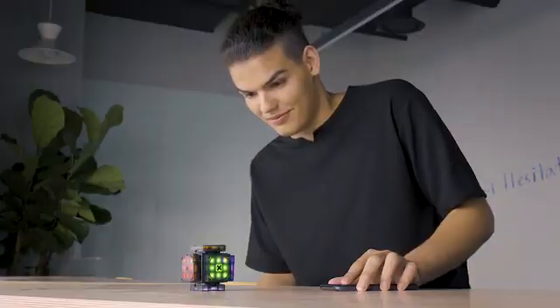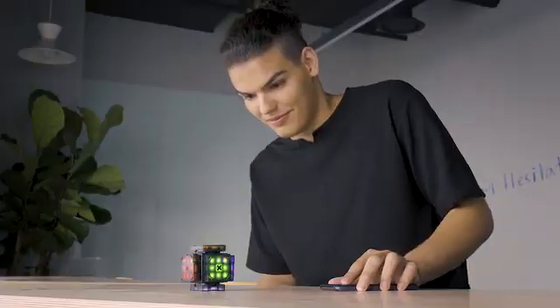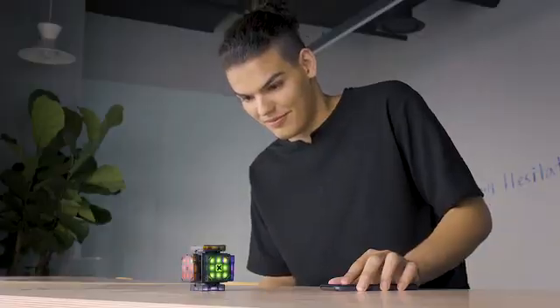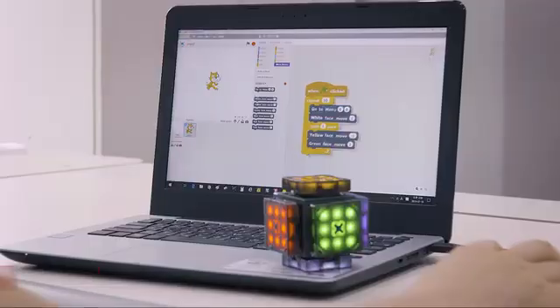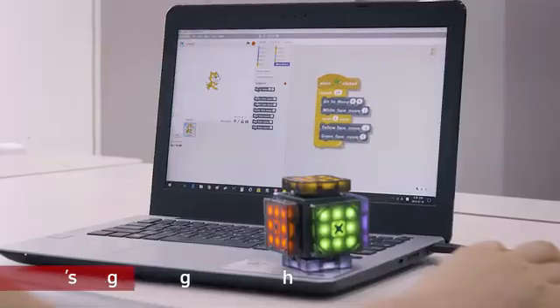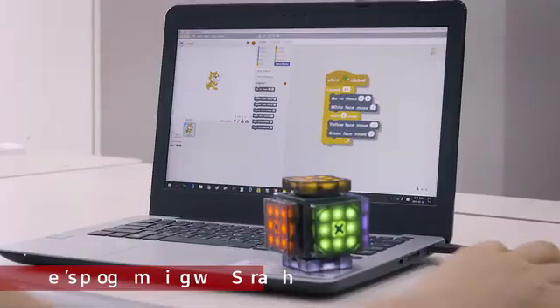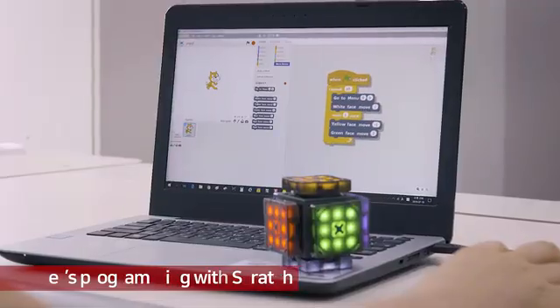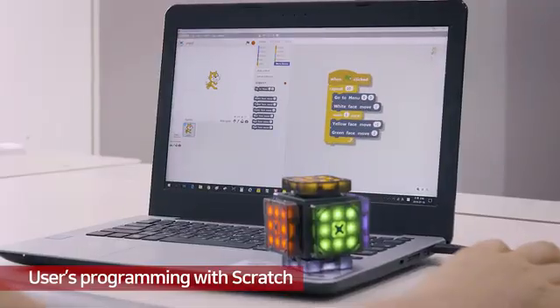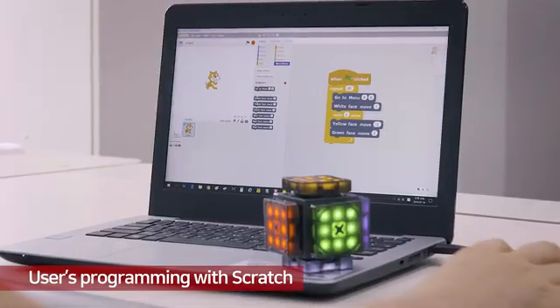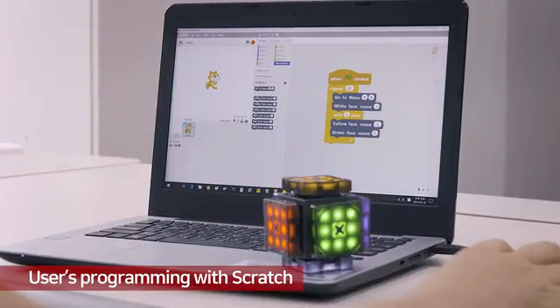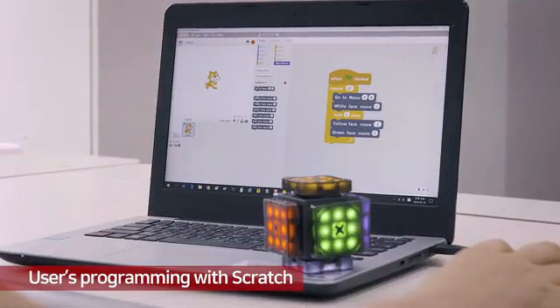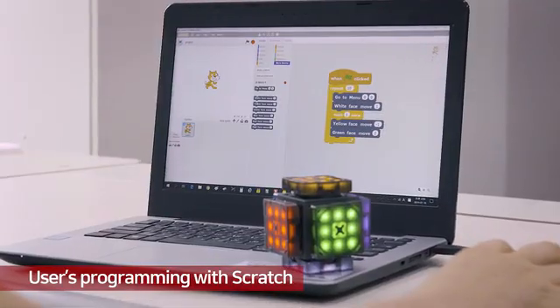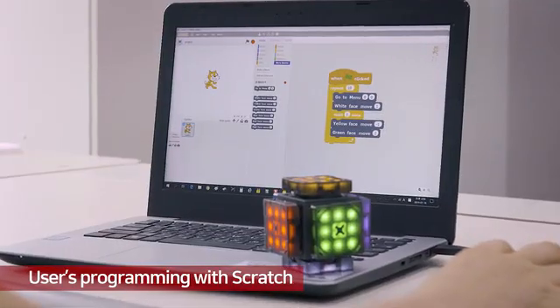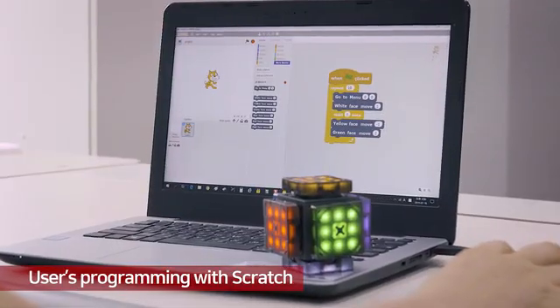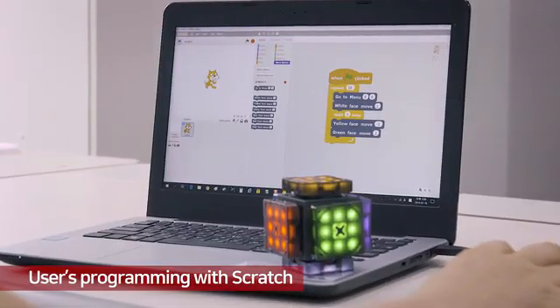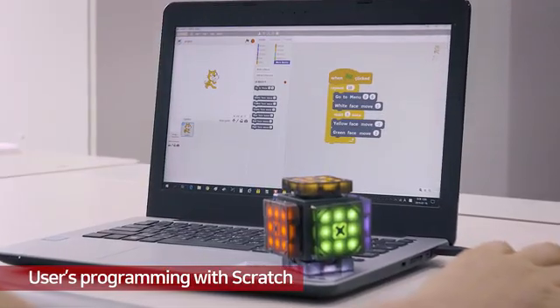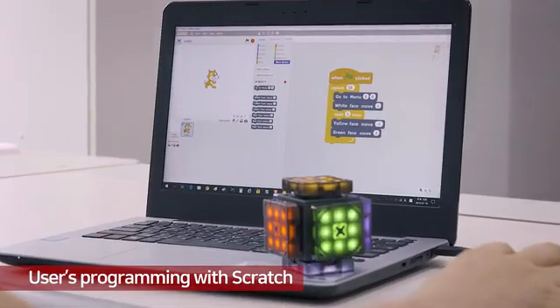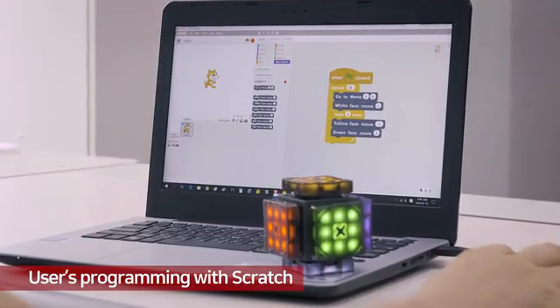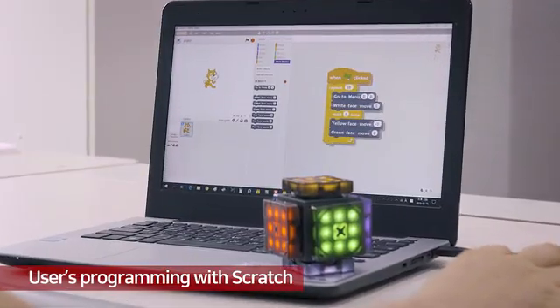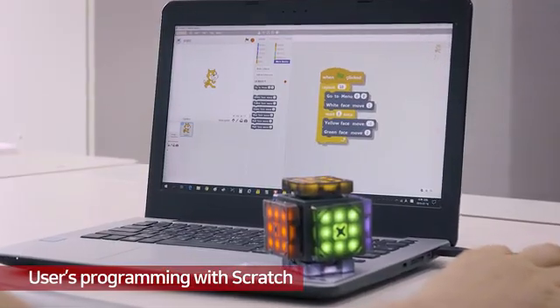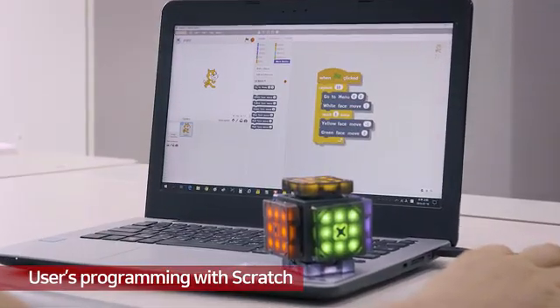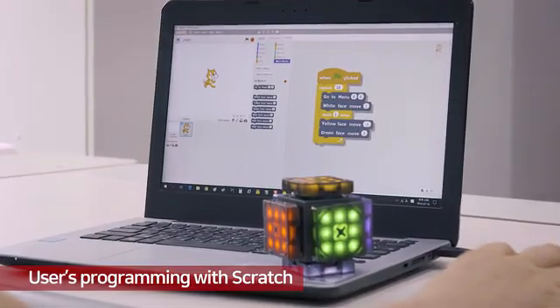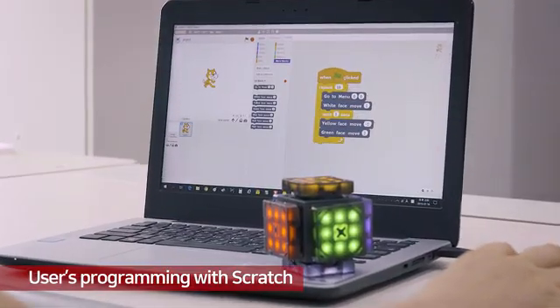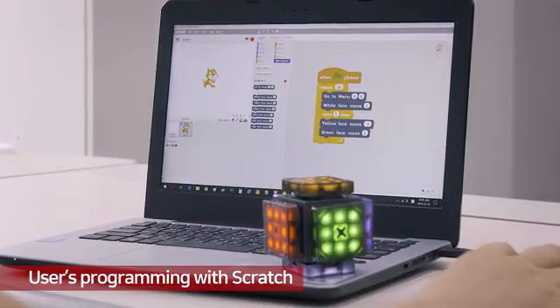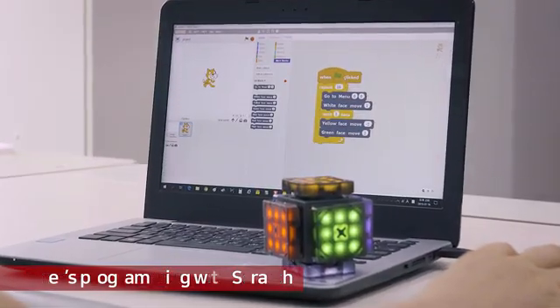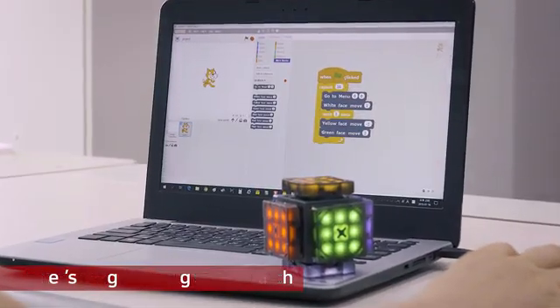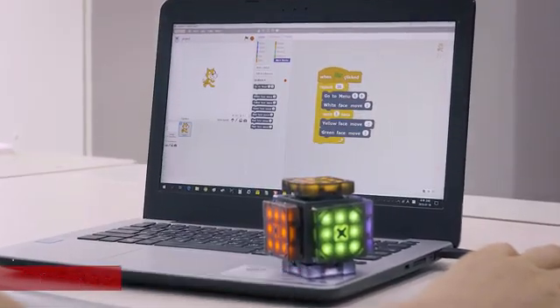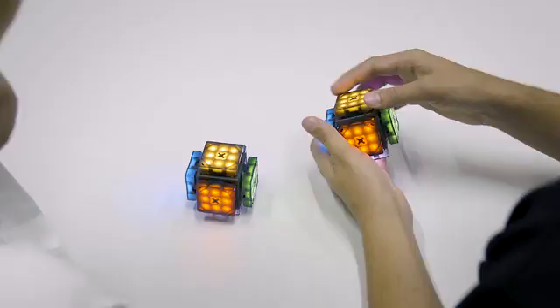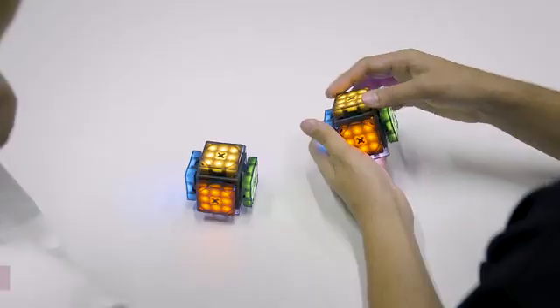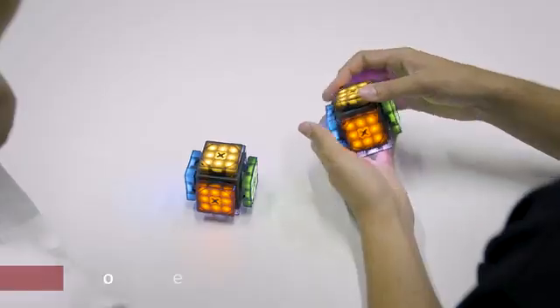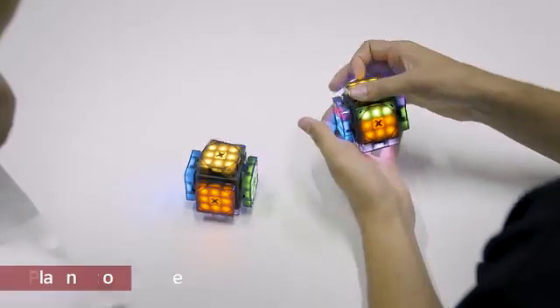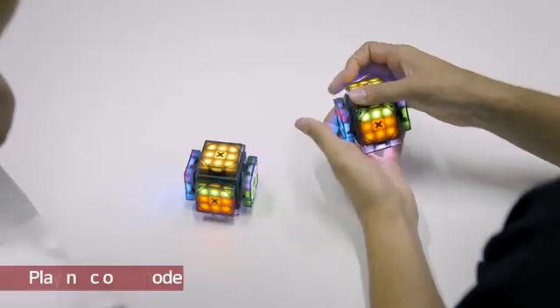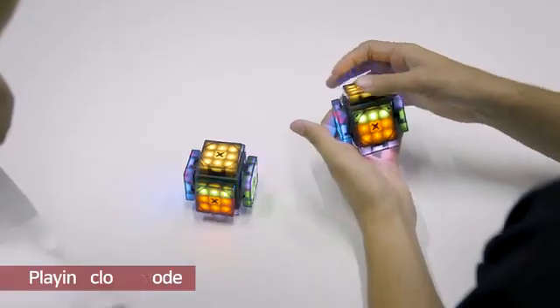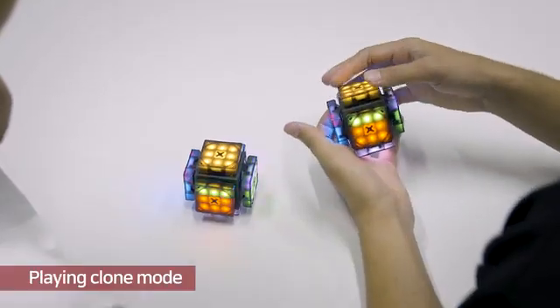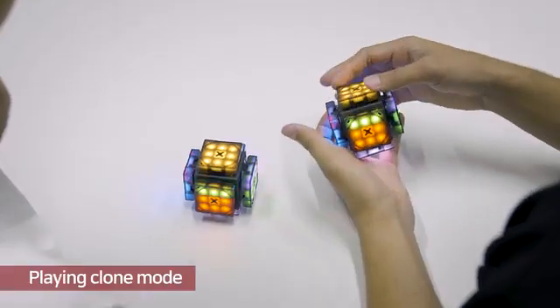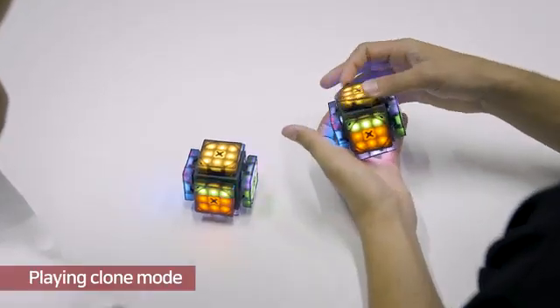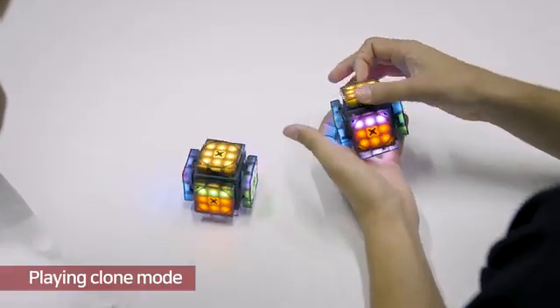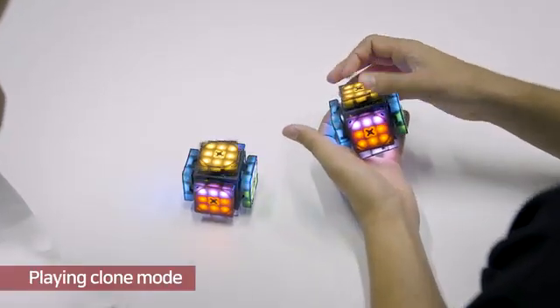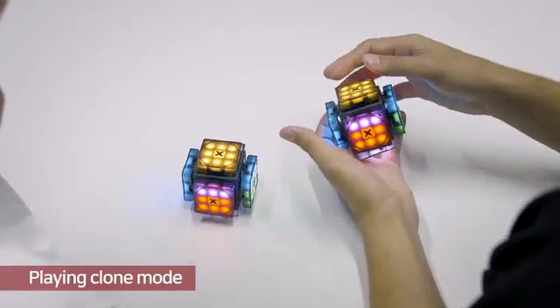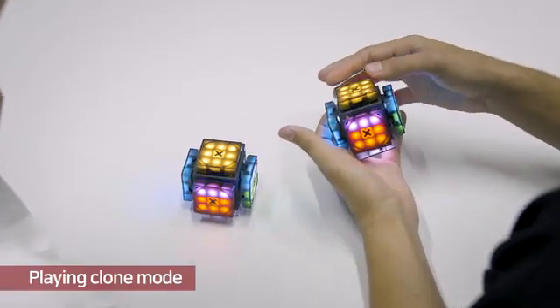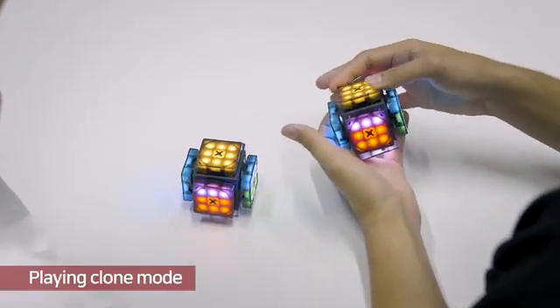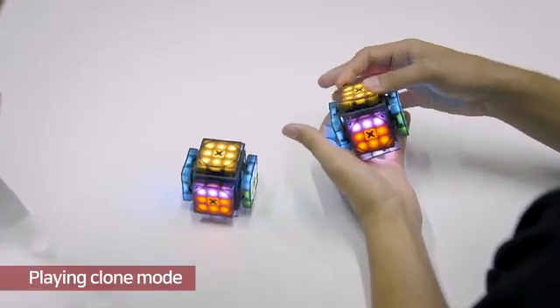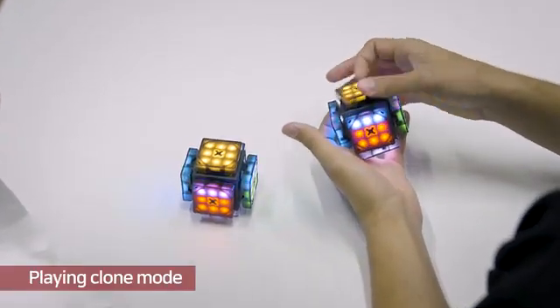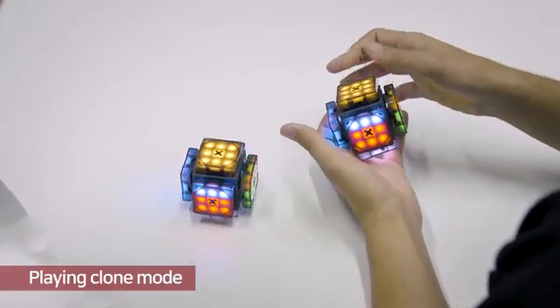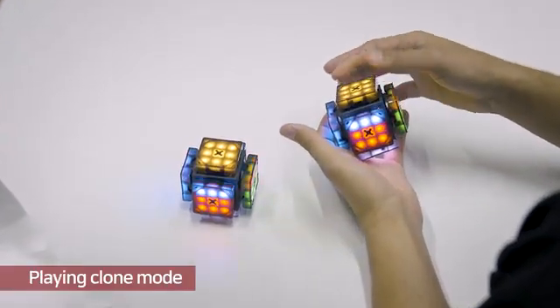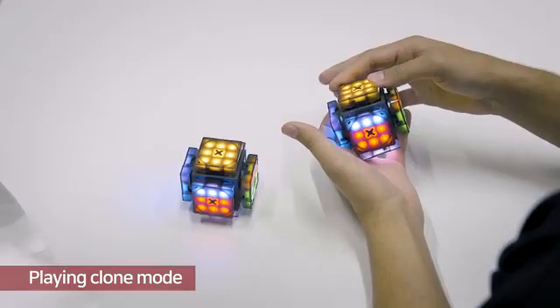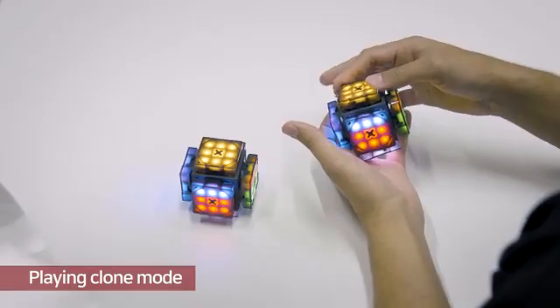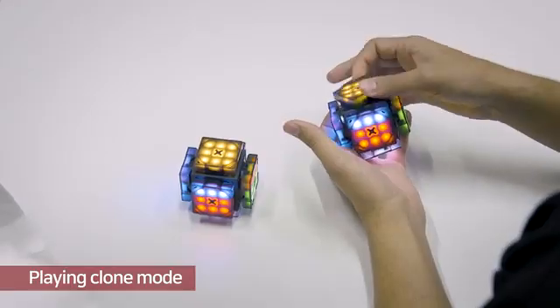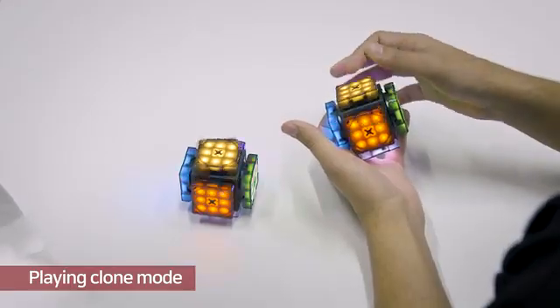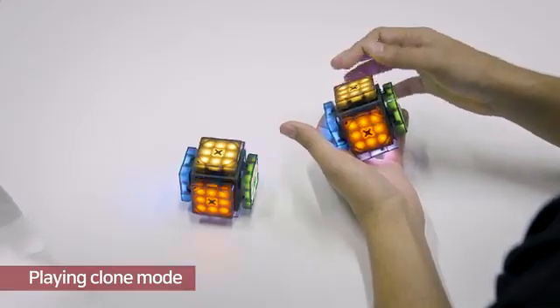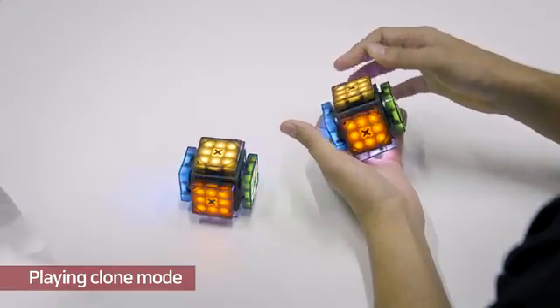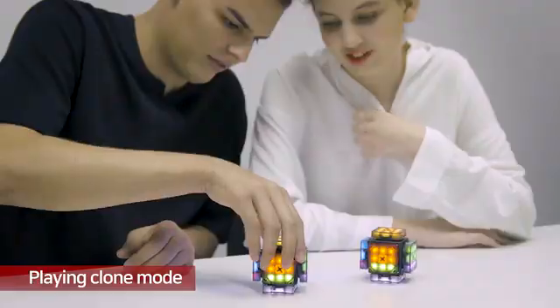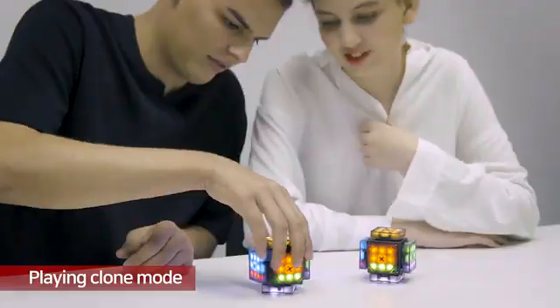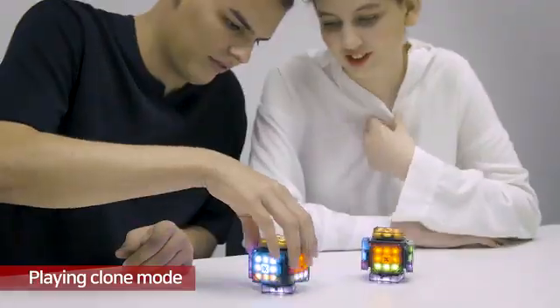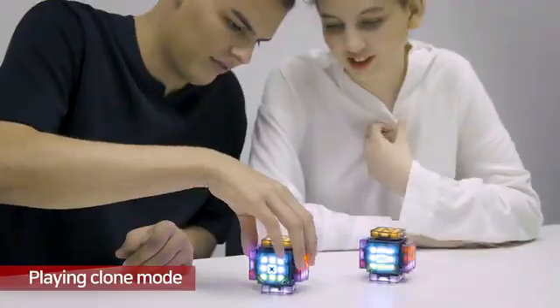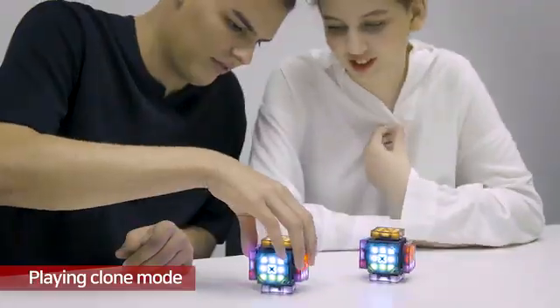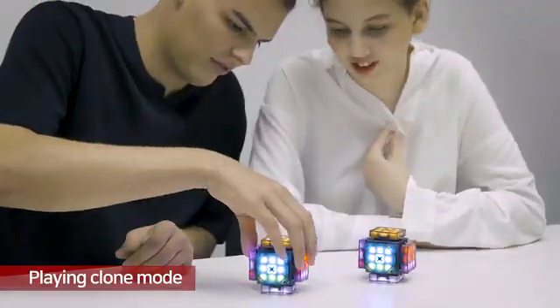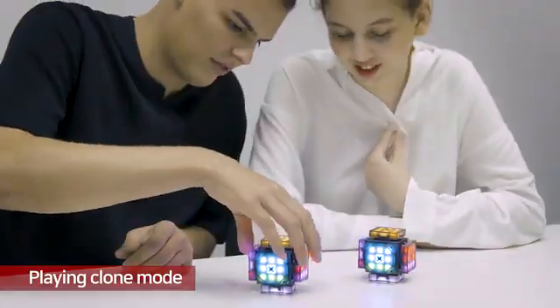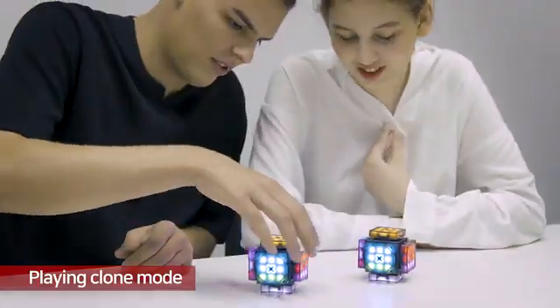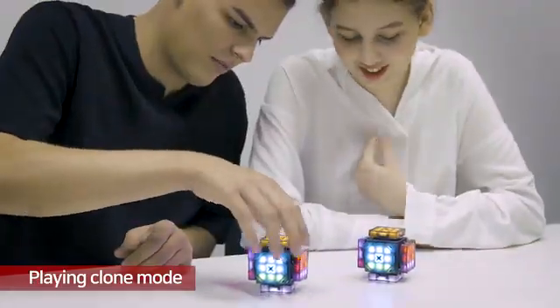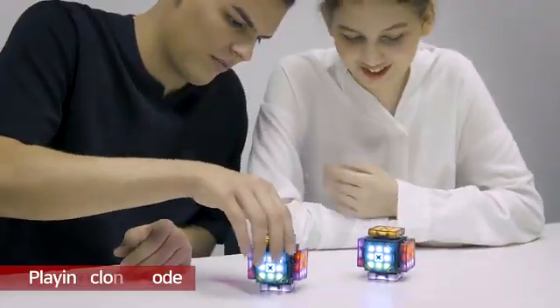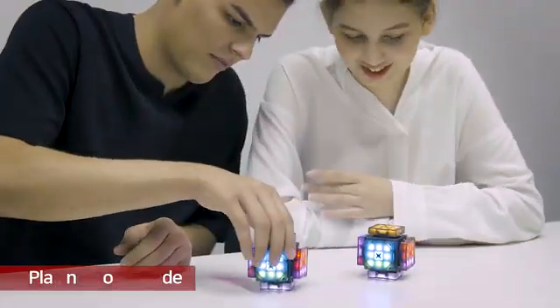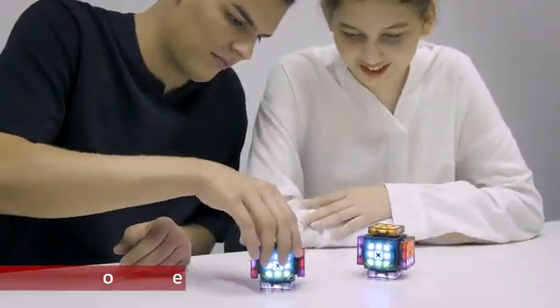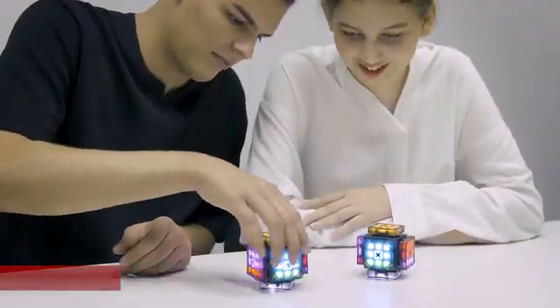Users can program the cube with Scratch software. You can also use two cubes for playing clone mode.